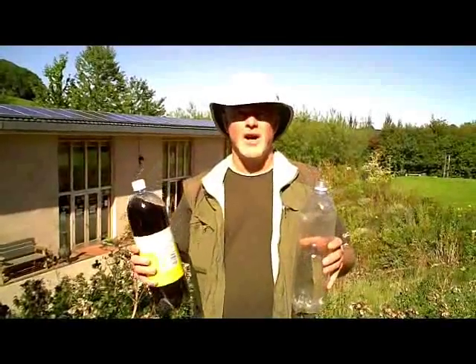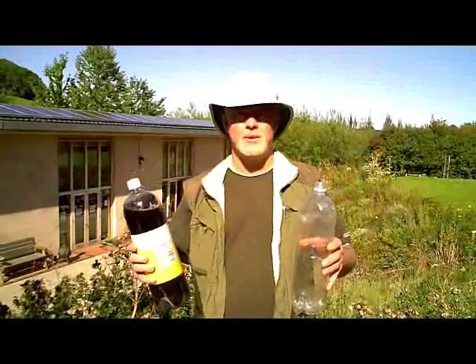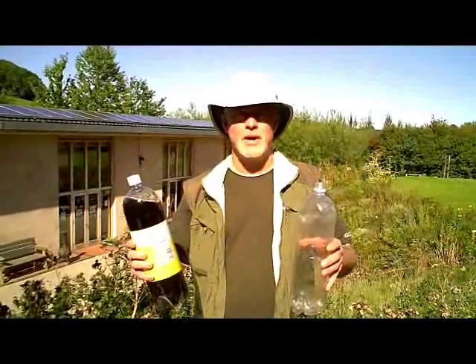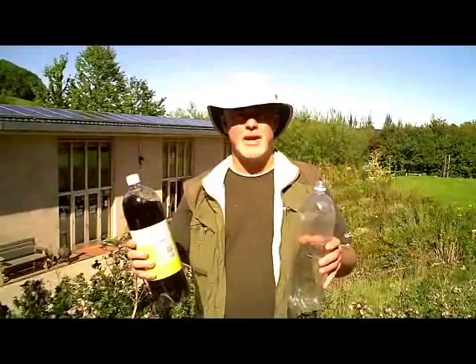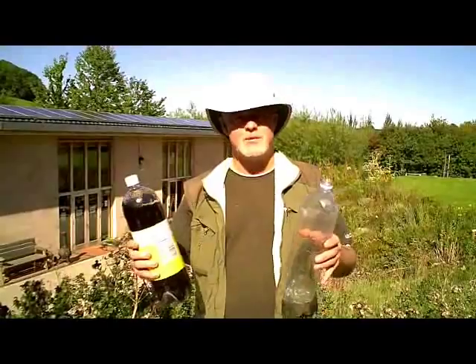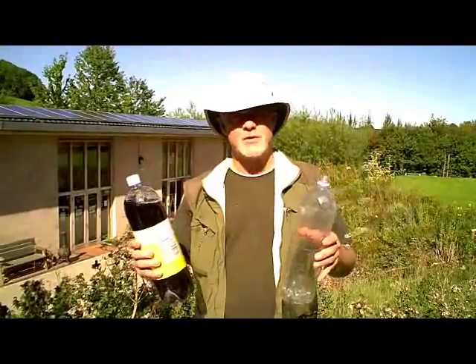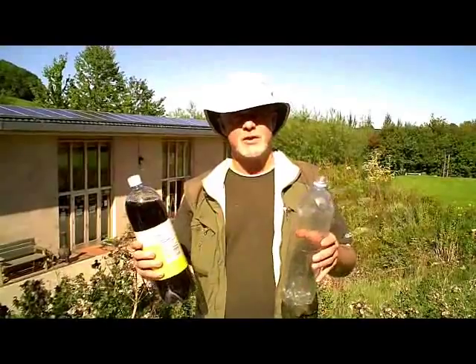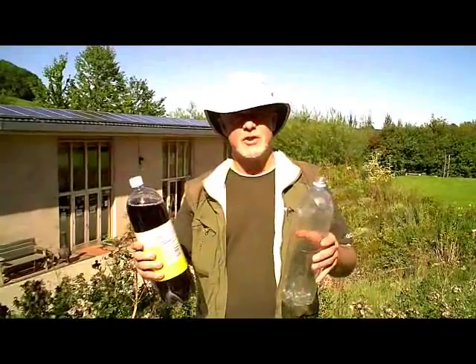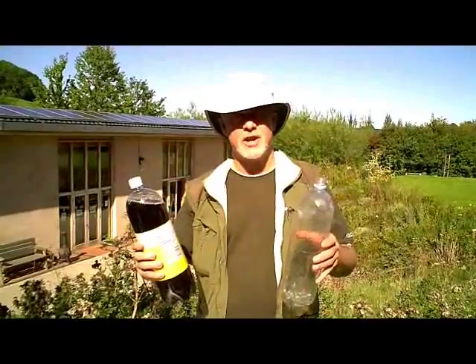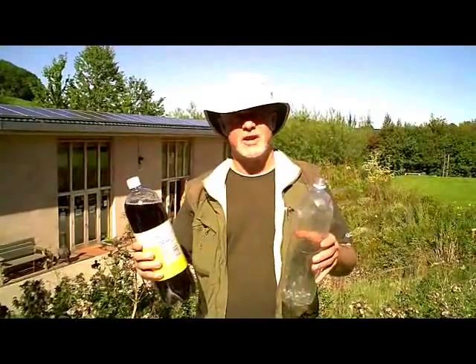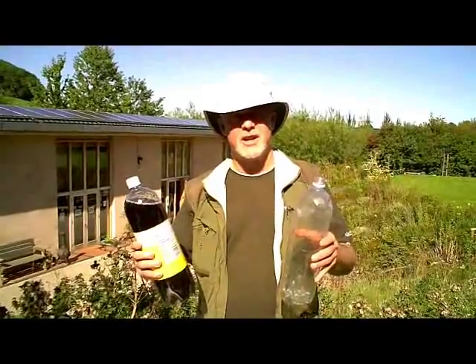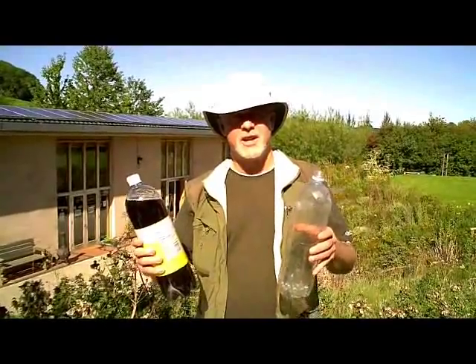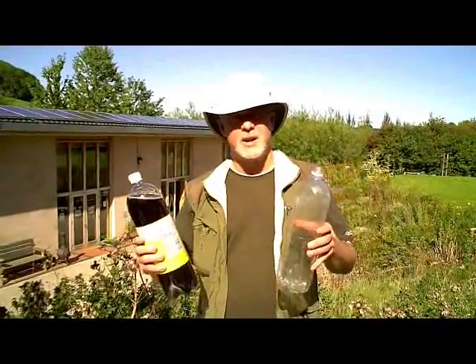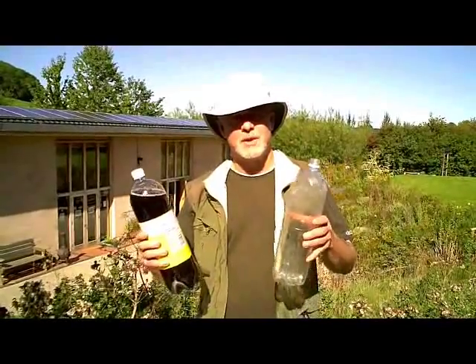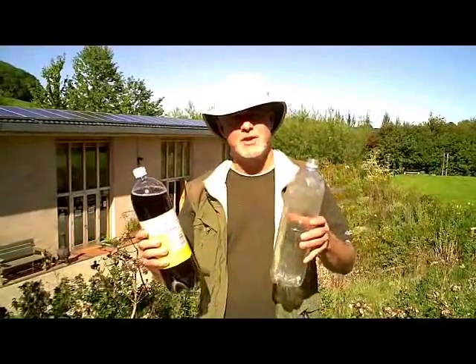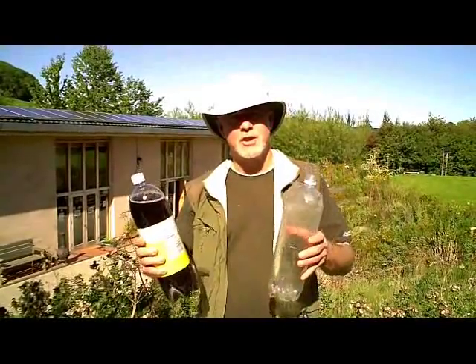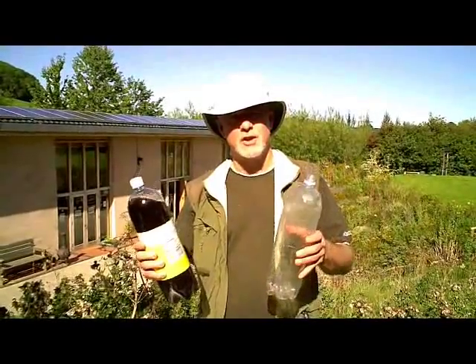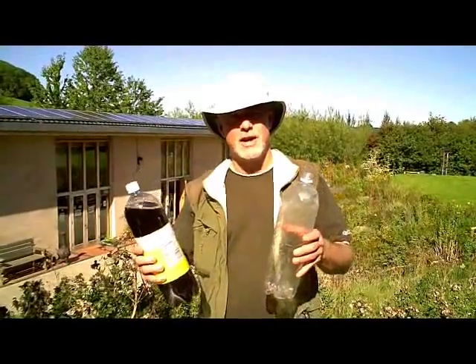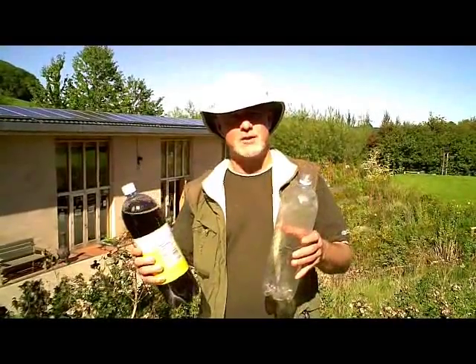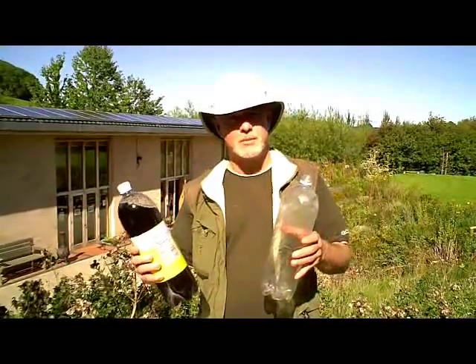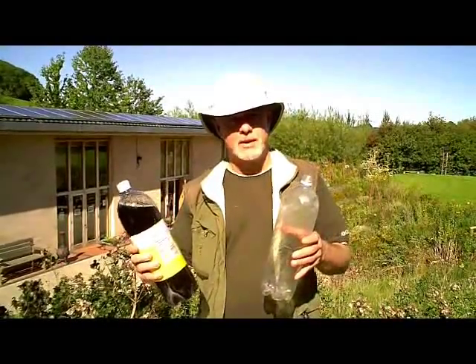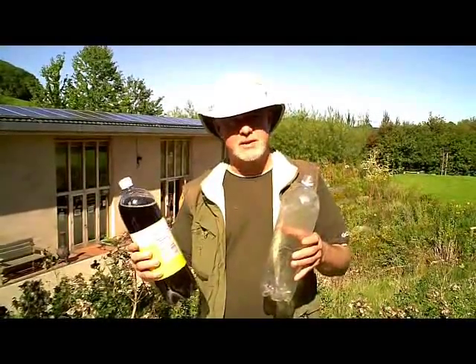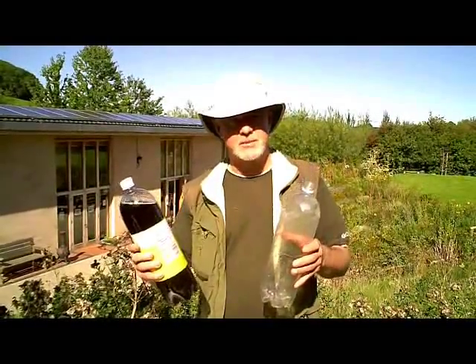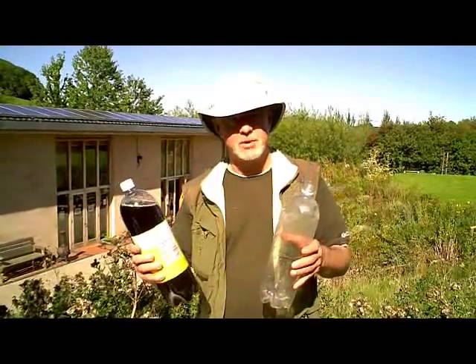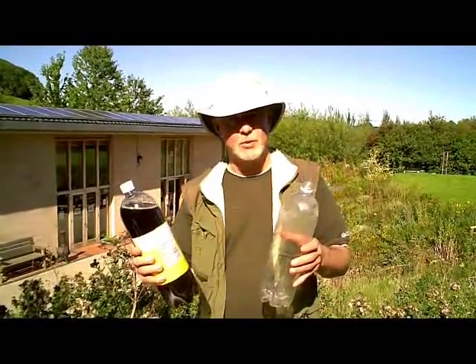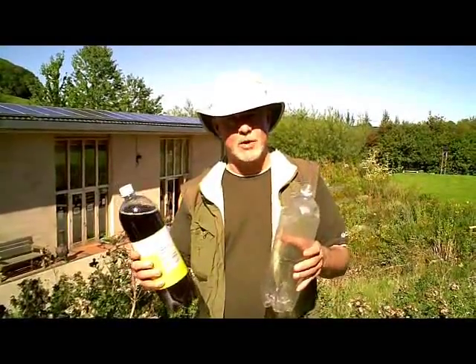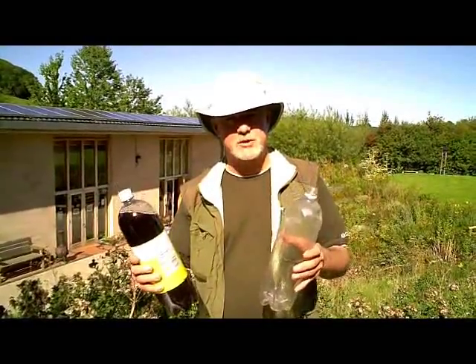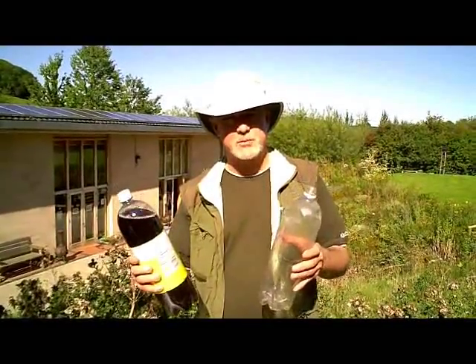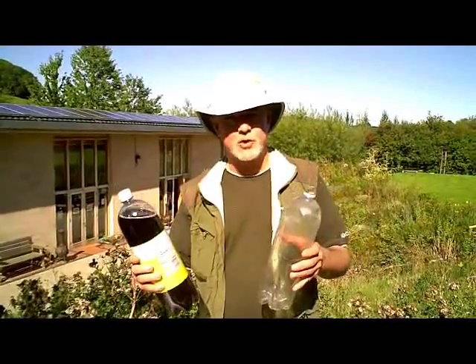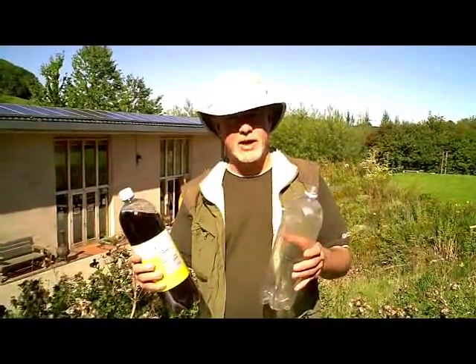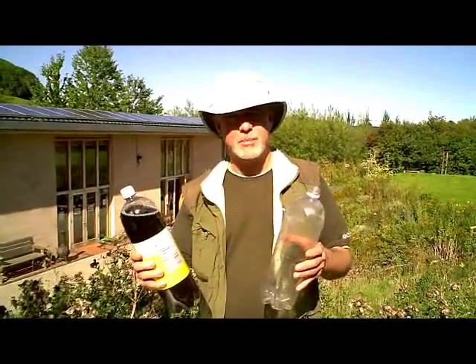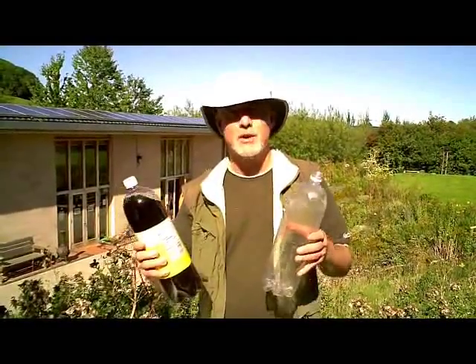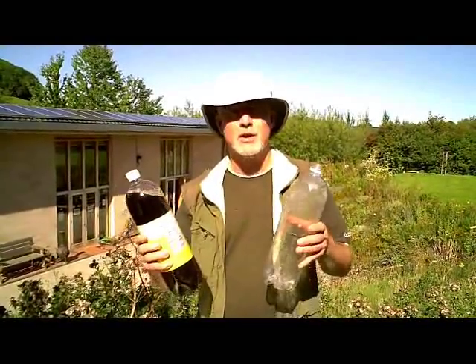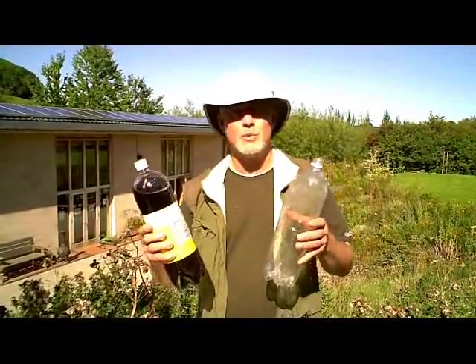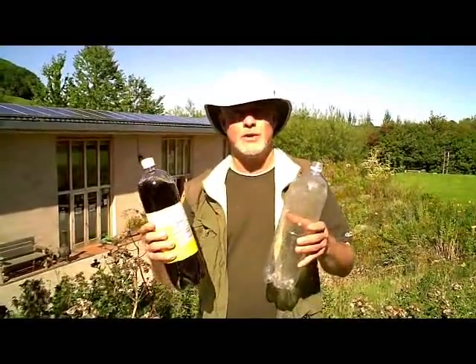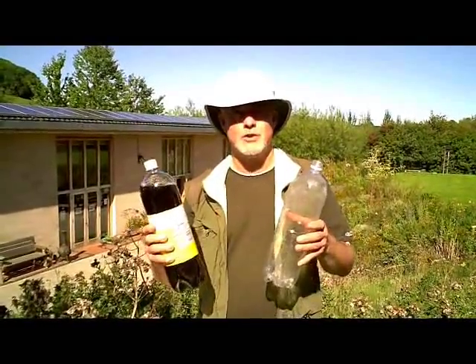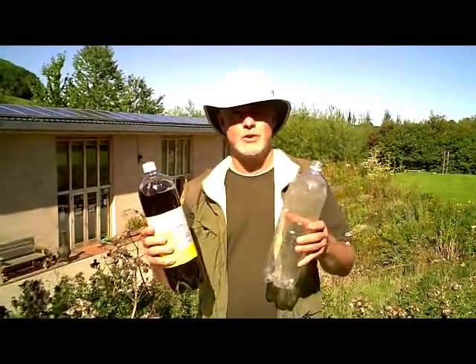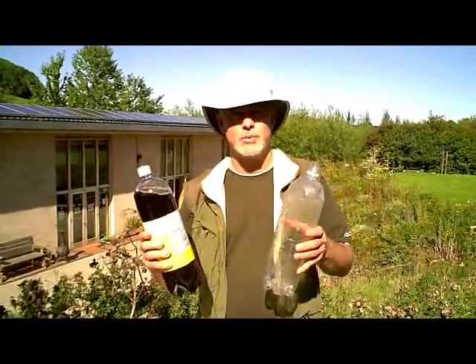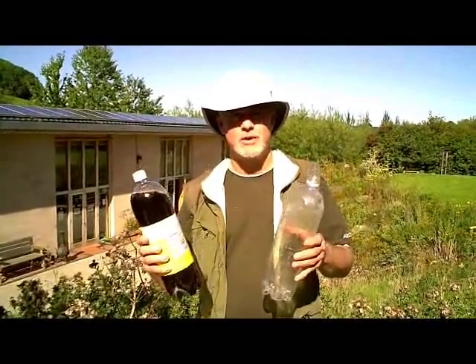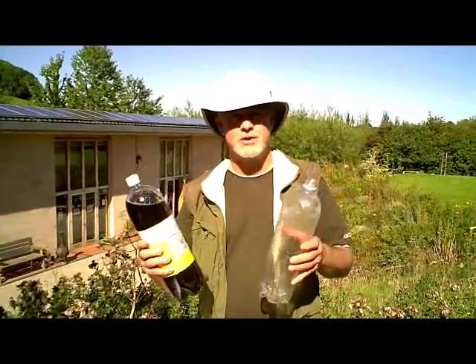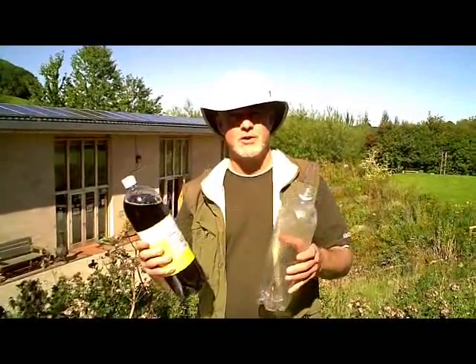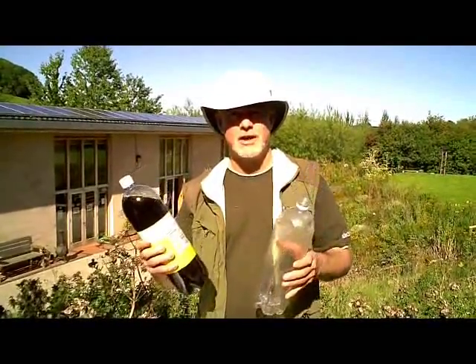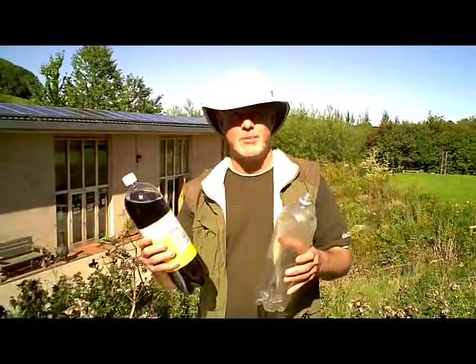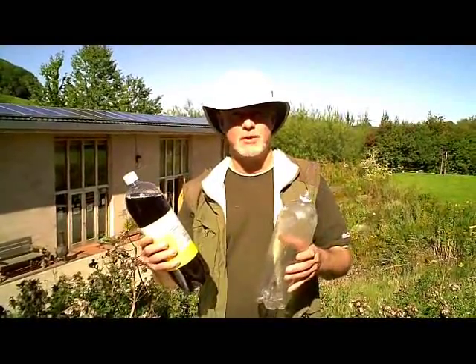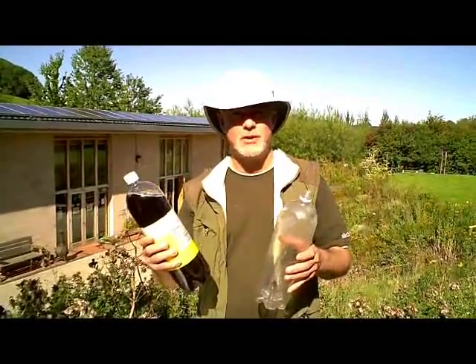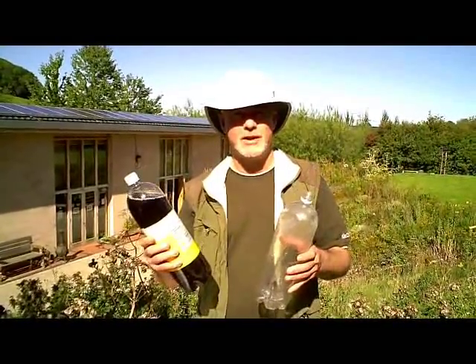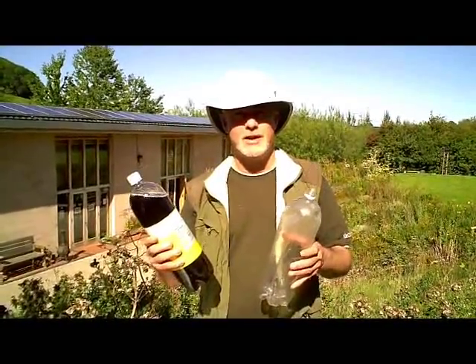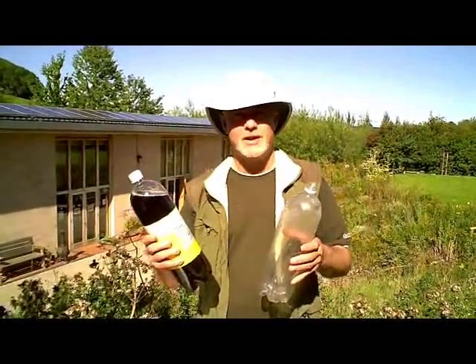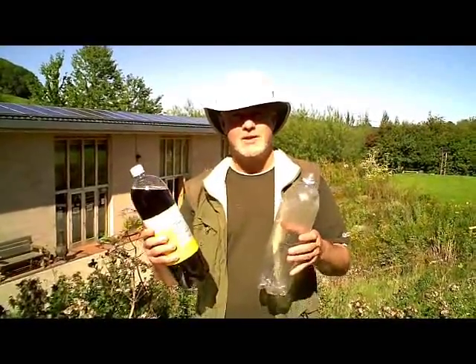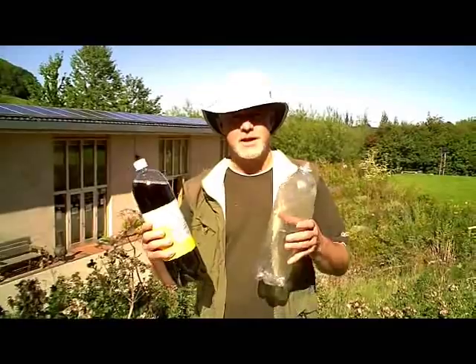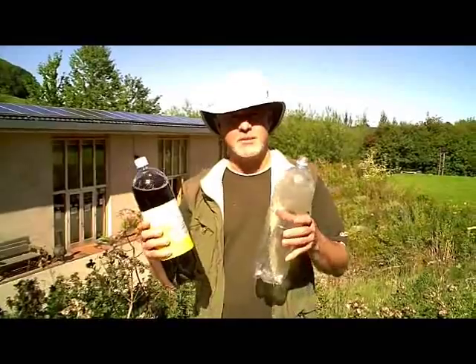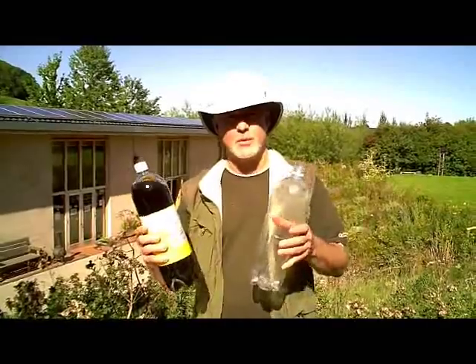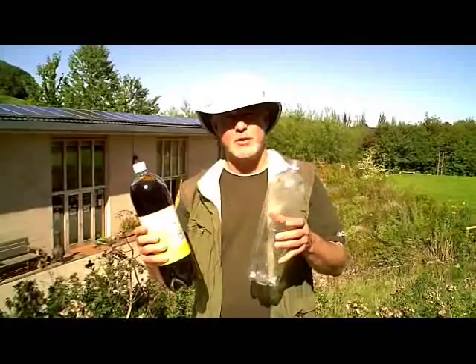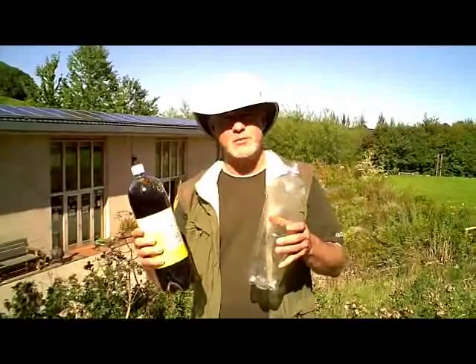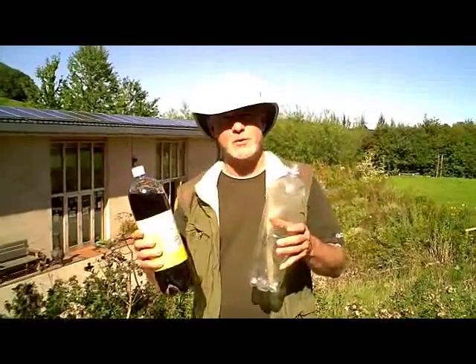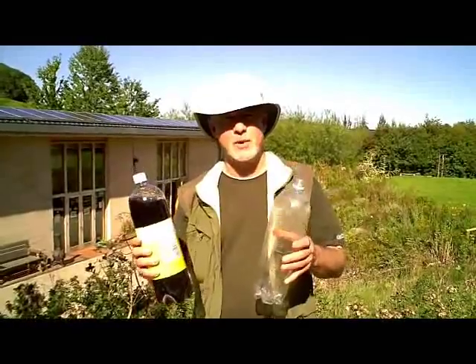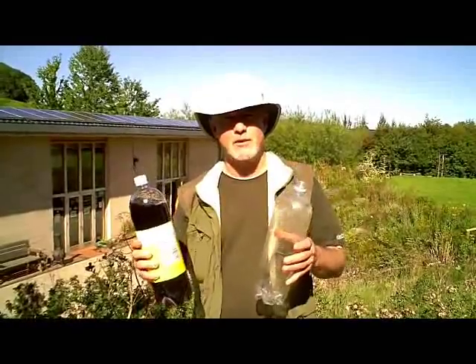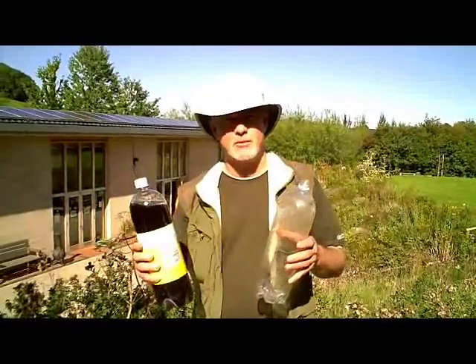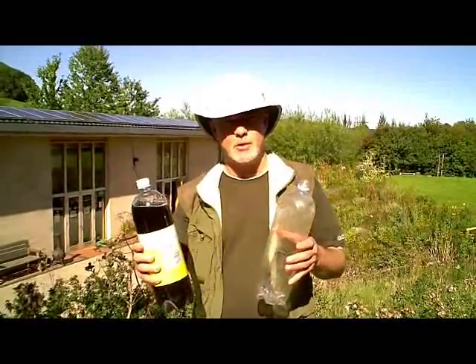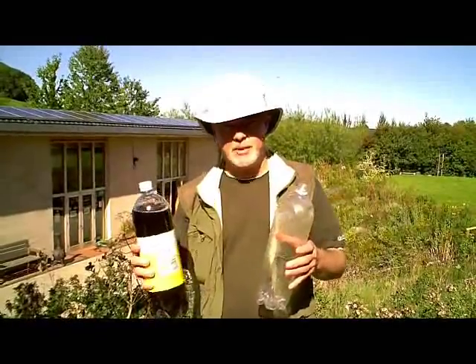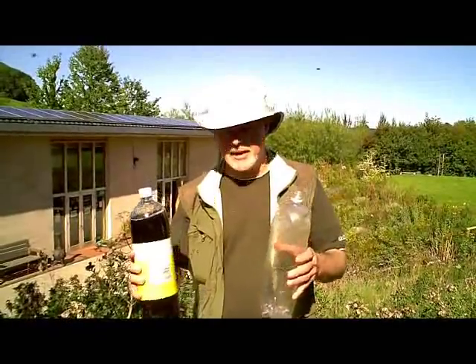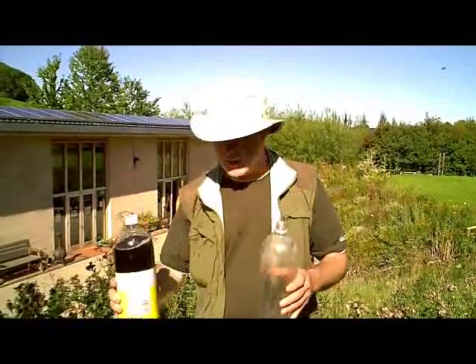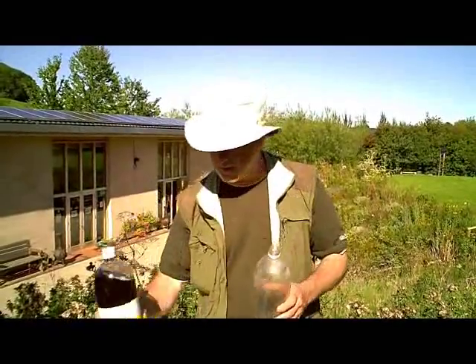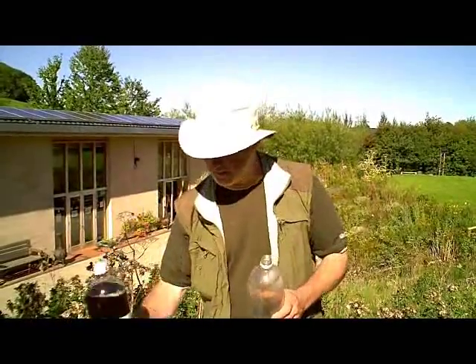Hi, my name is Phil Chandler. I'm going to show you how to make a simple wasp trap, which you can put into your apiary to keep the wasps away from your bees.